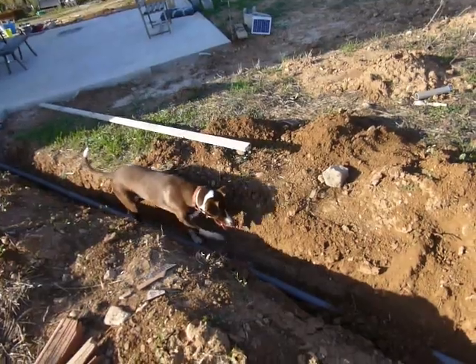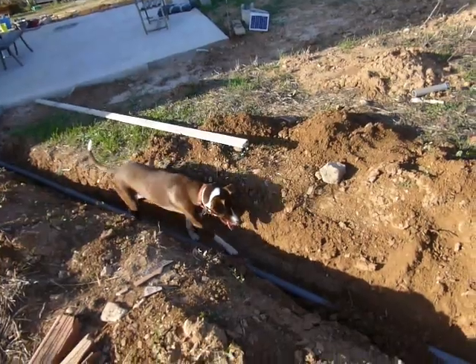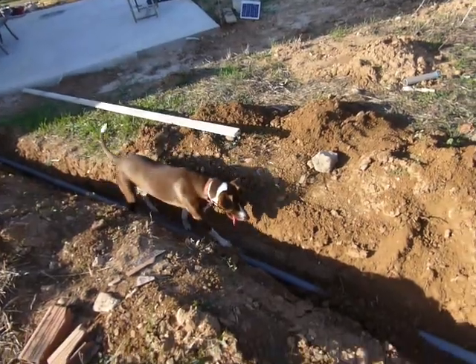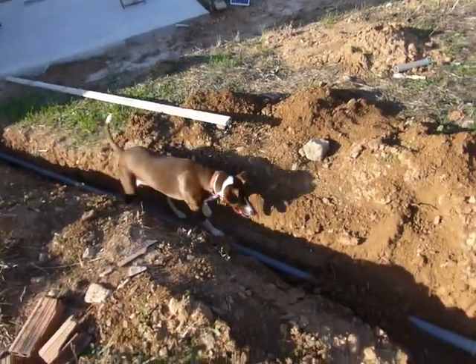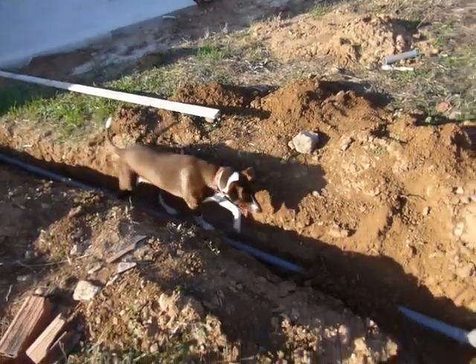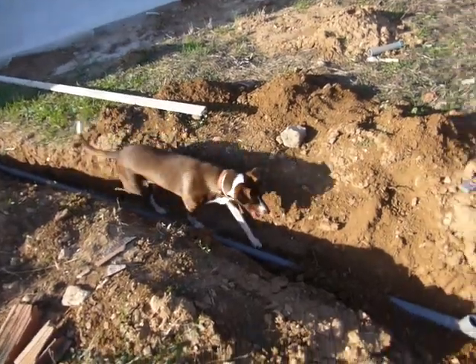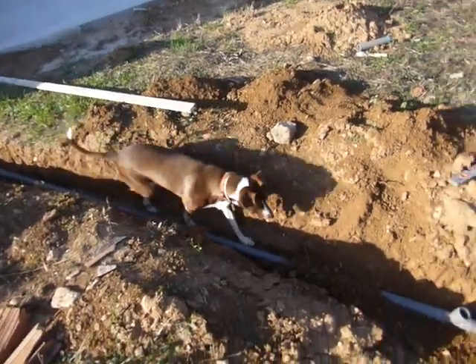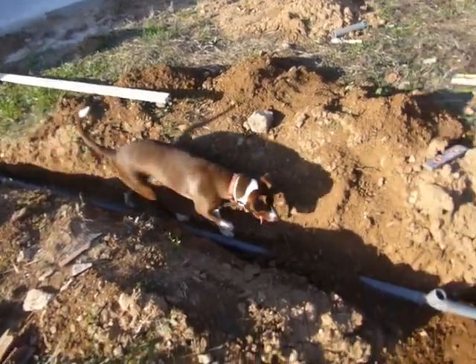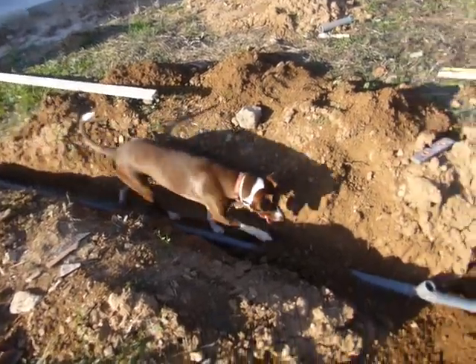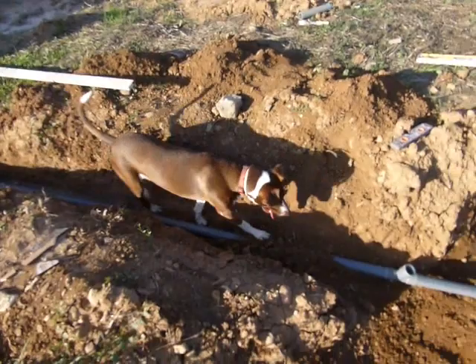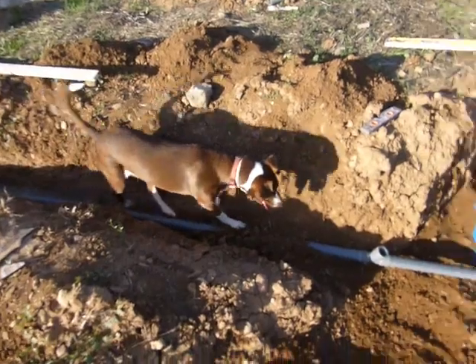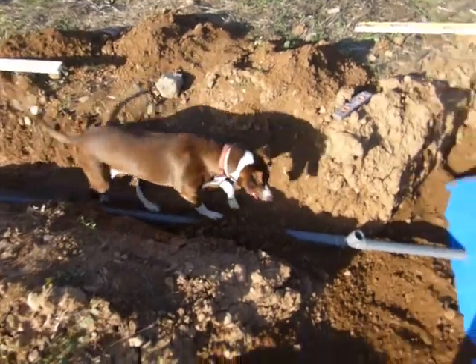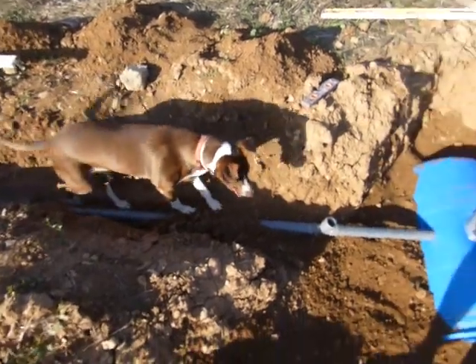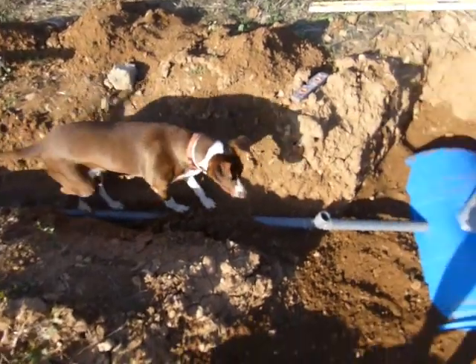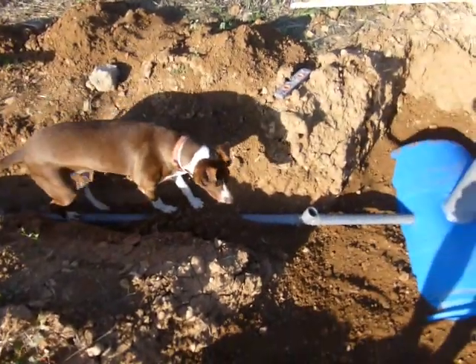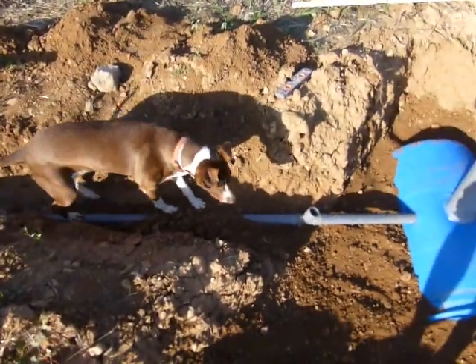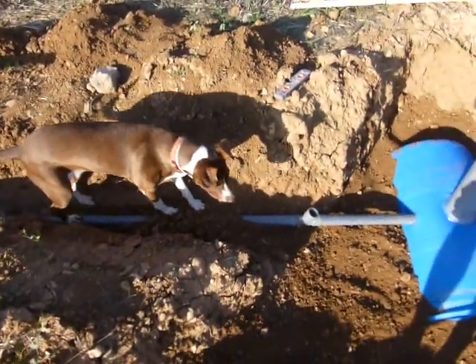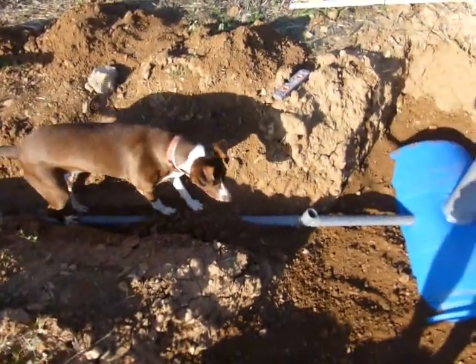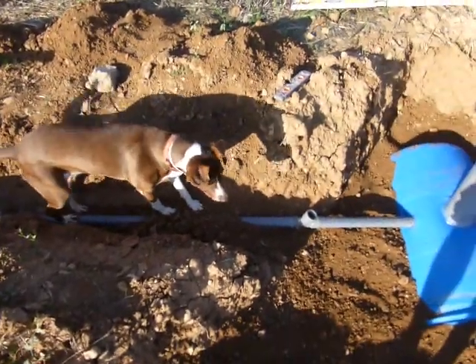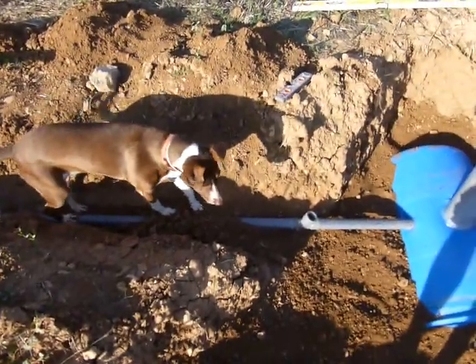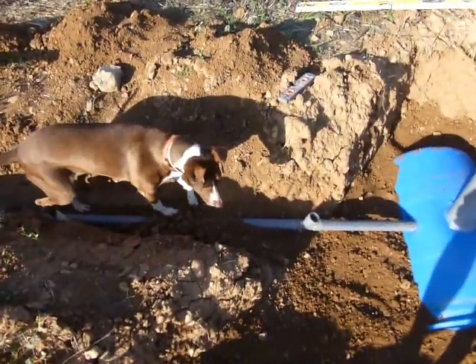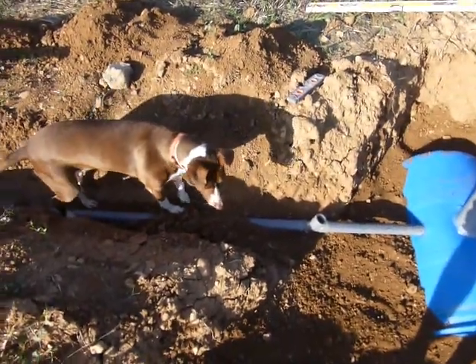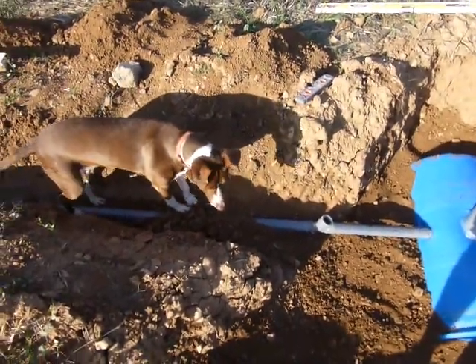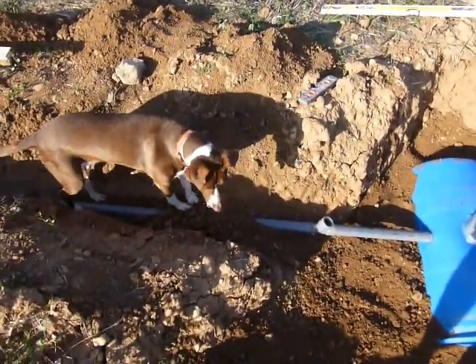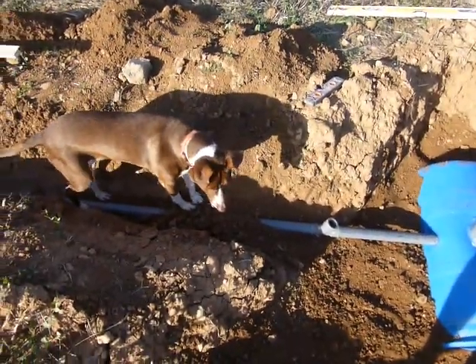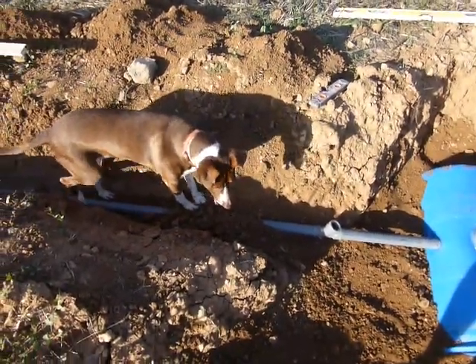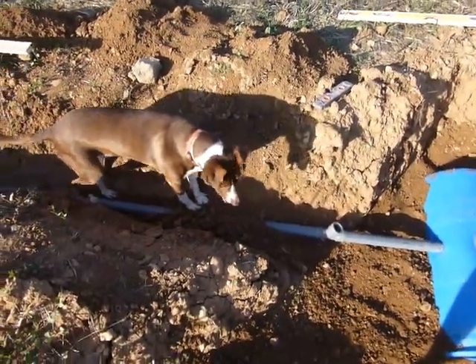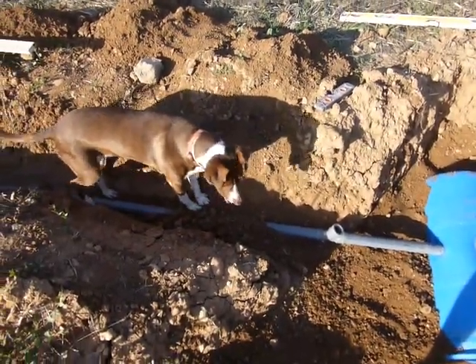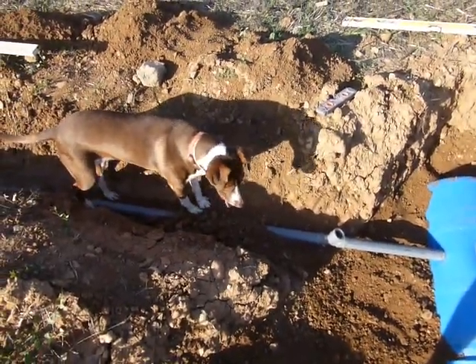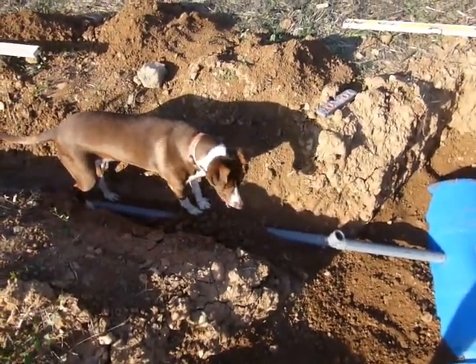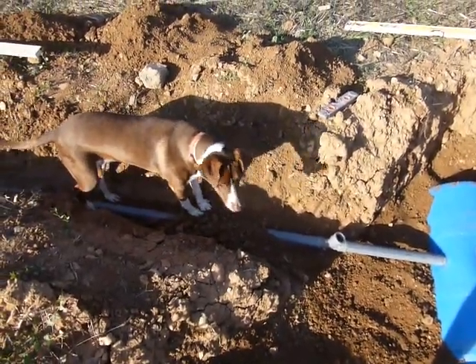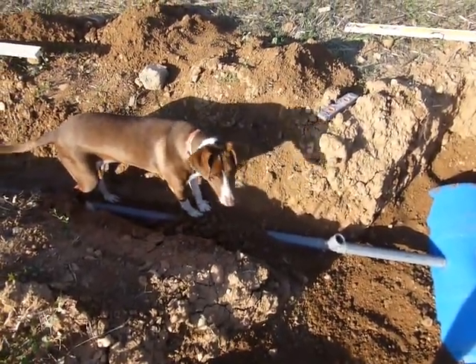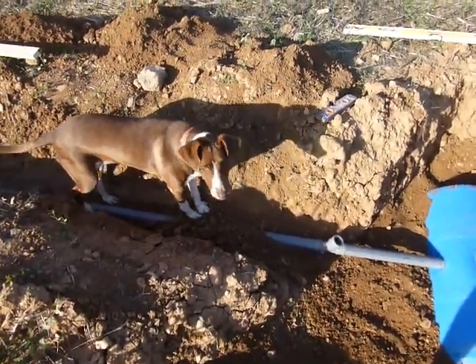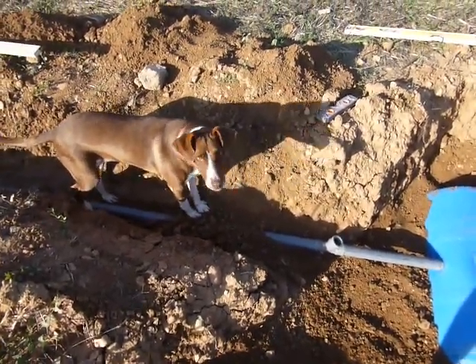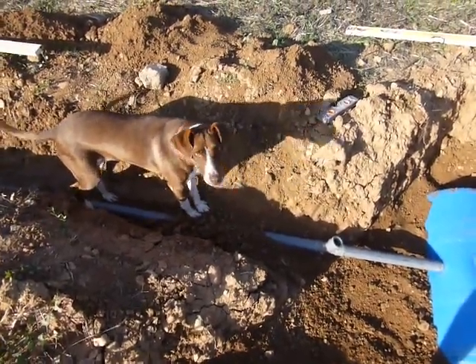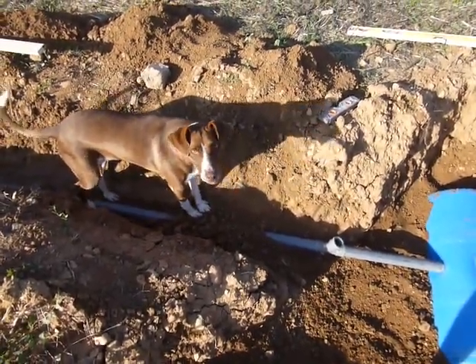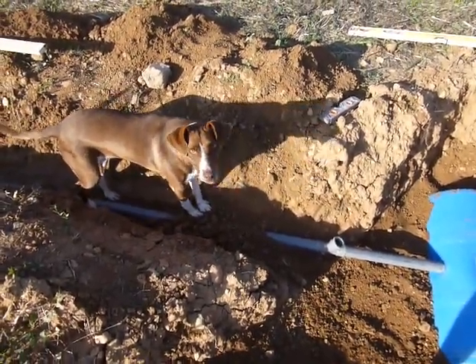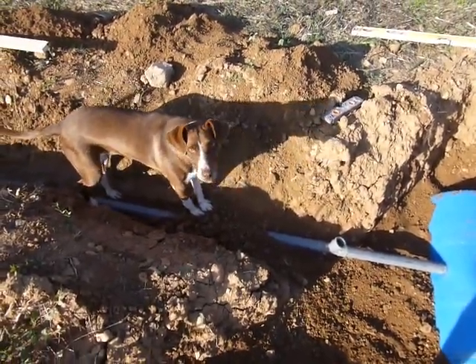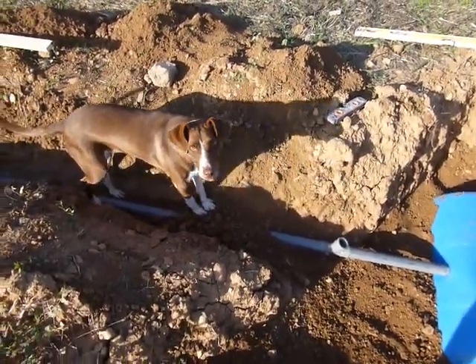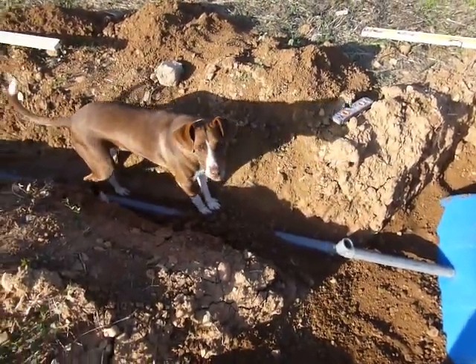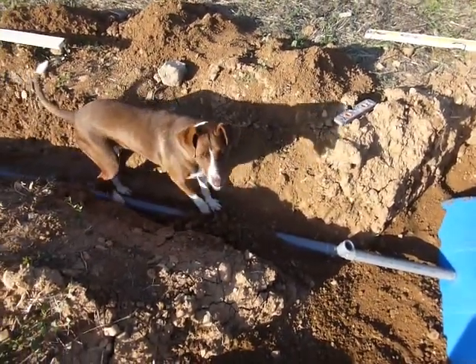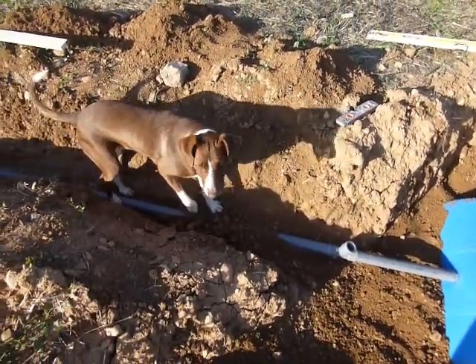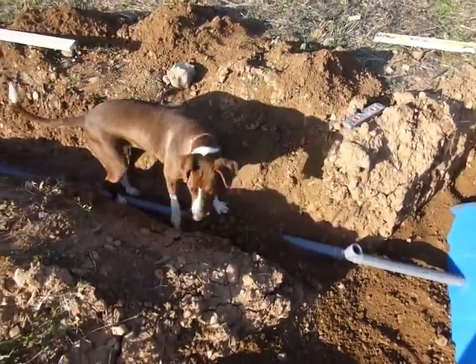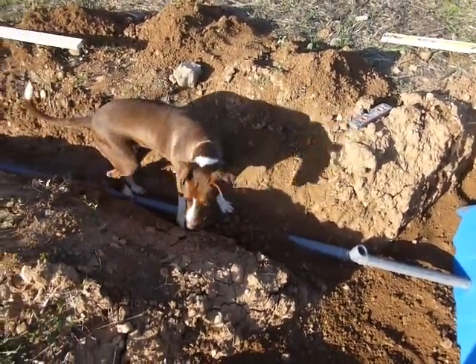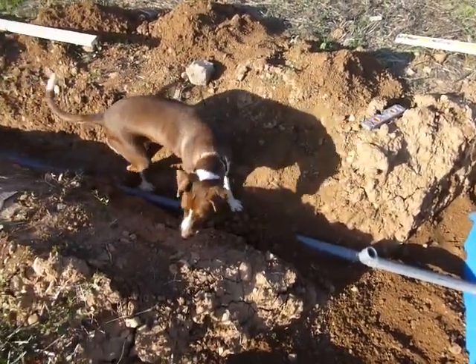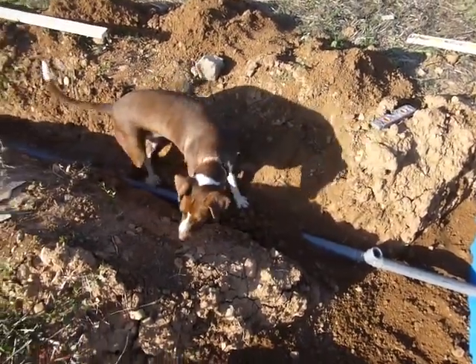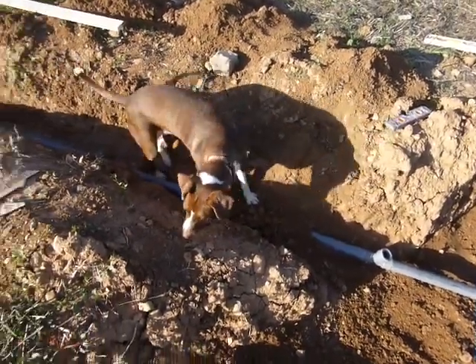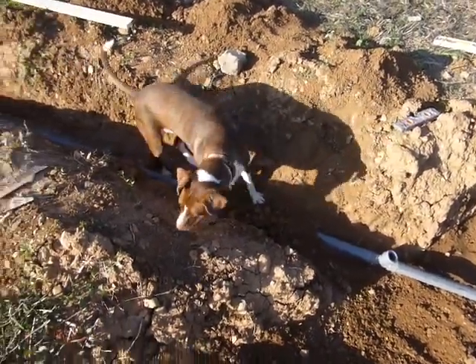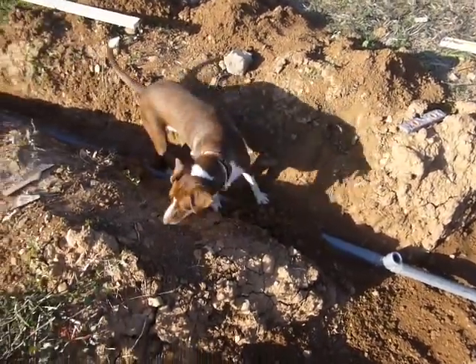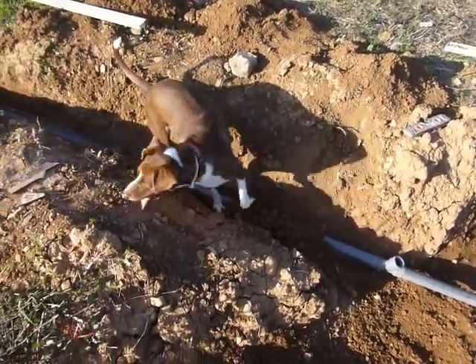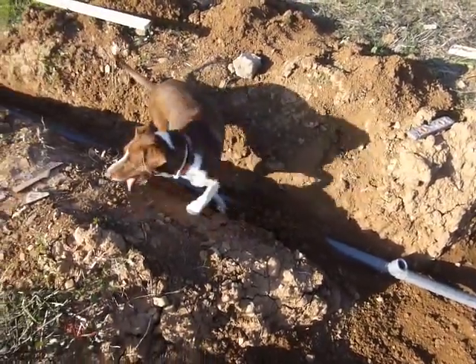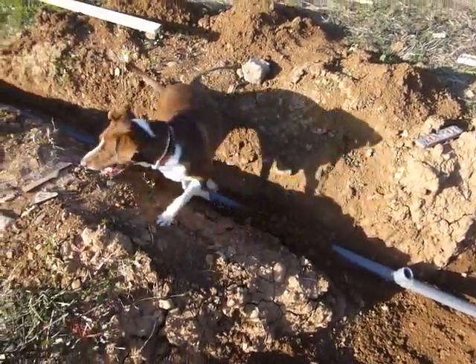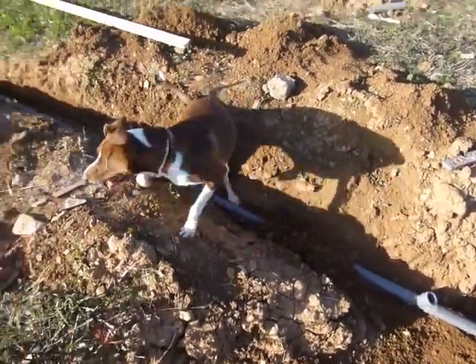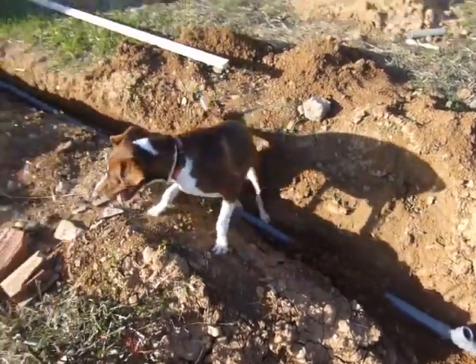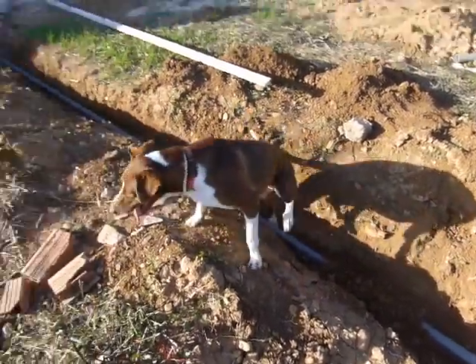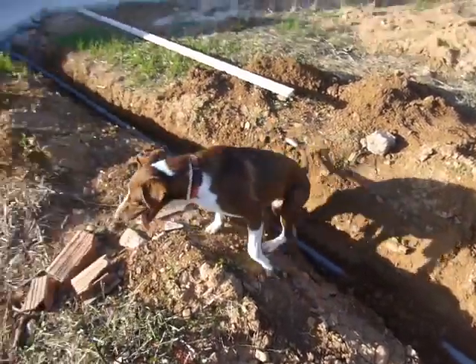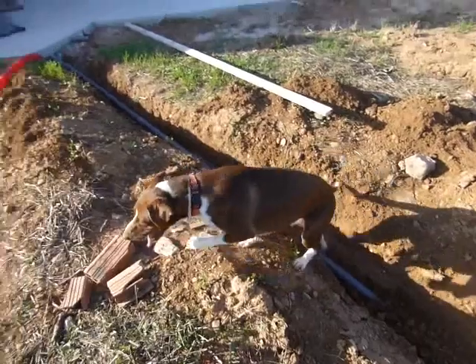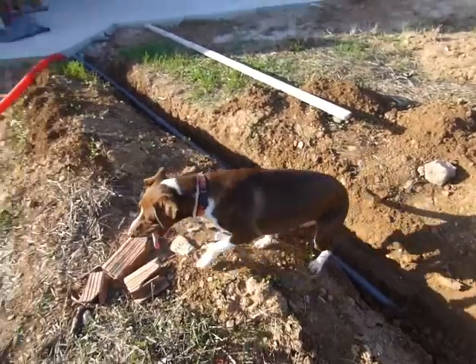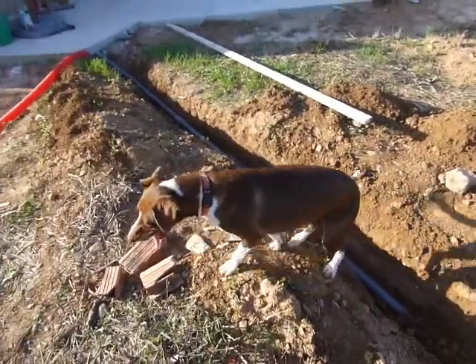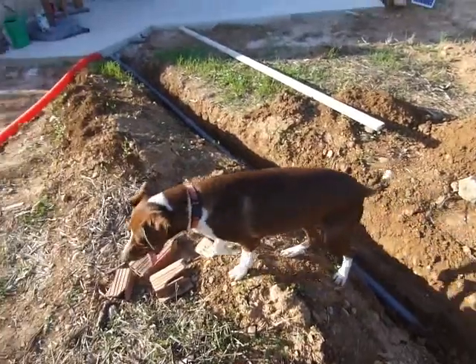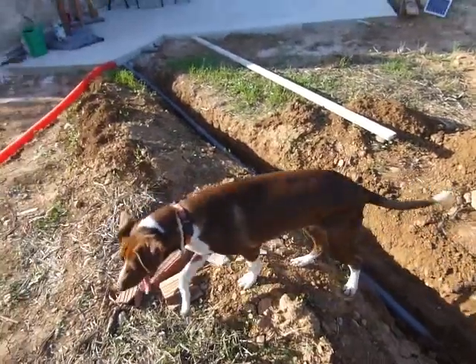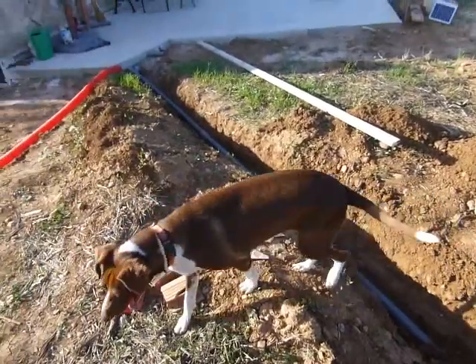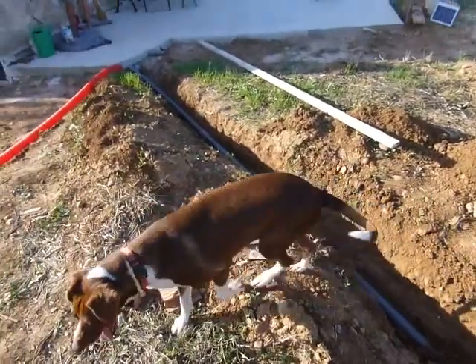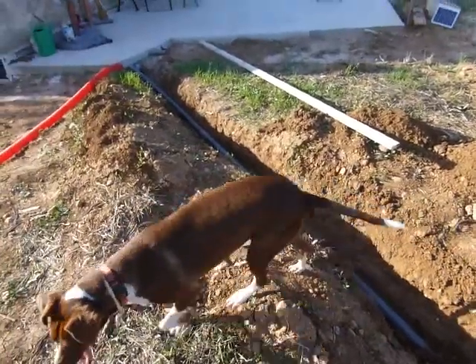Is Luna inspecting our work? You look all right, Luna? It looks fine.